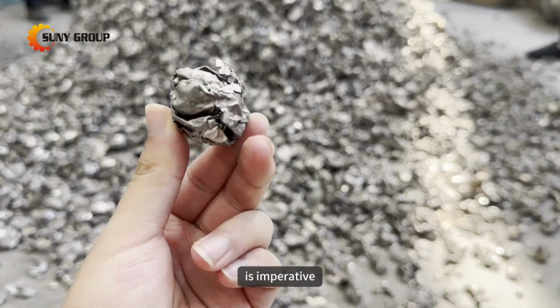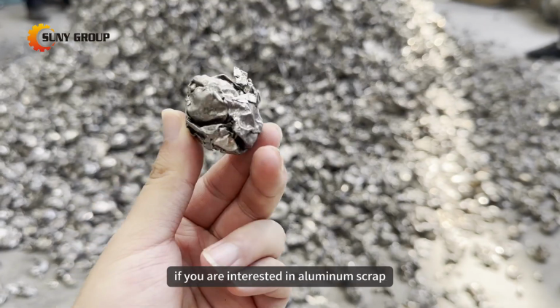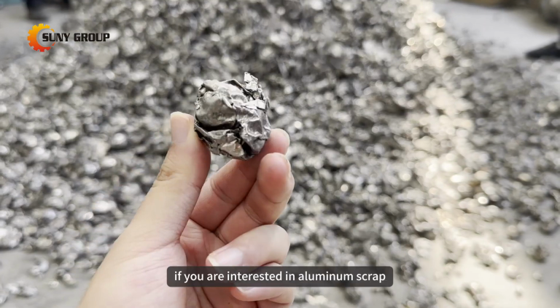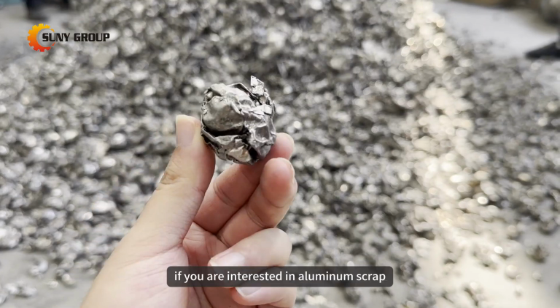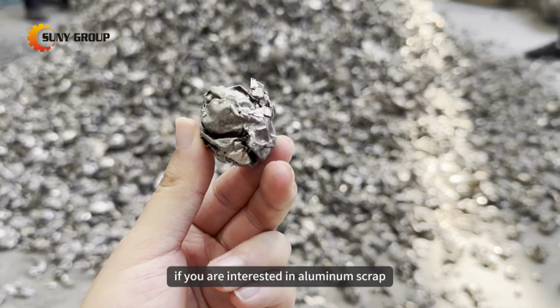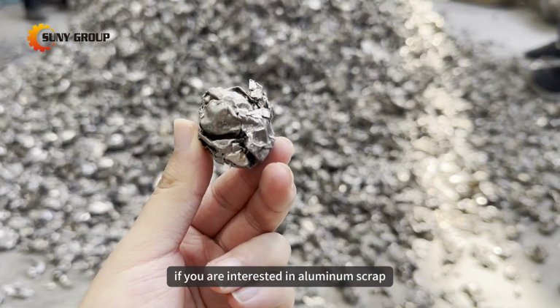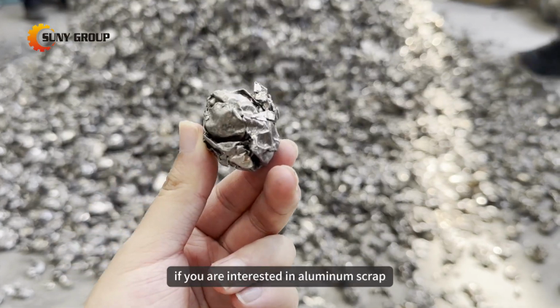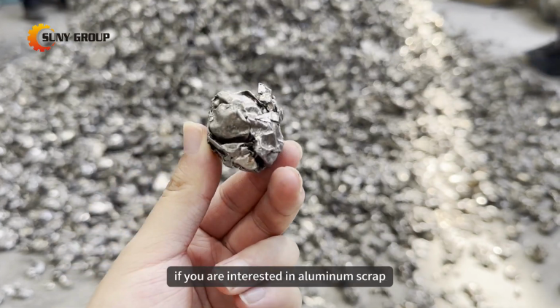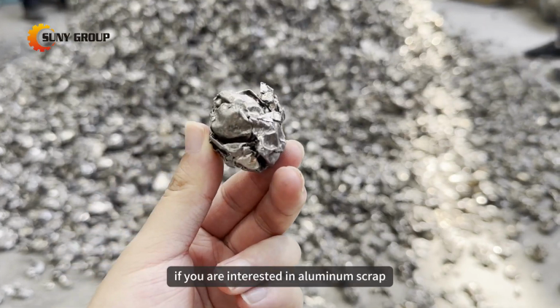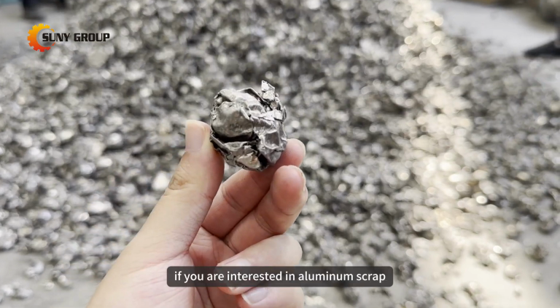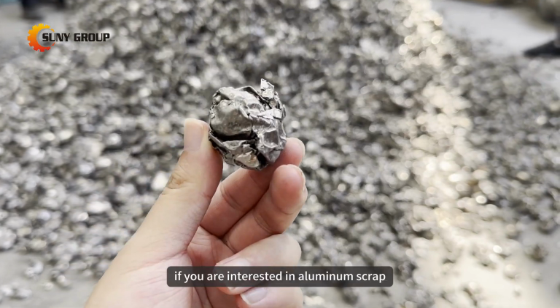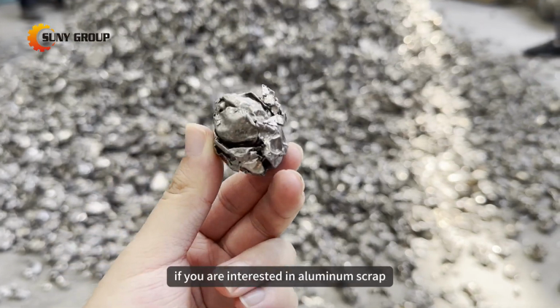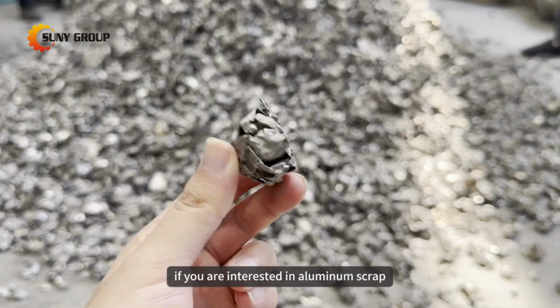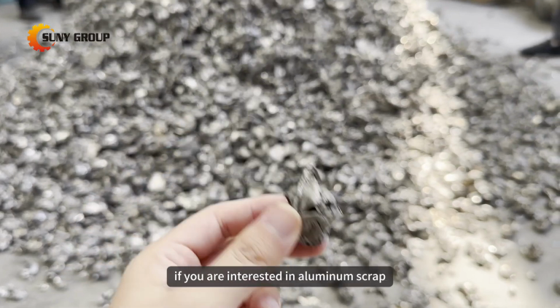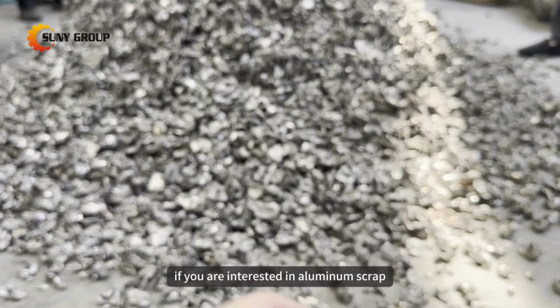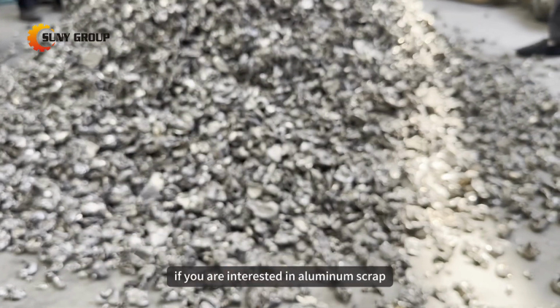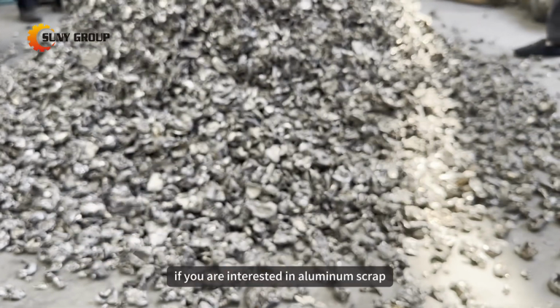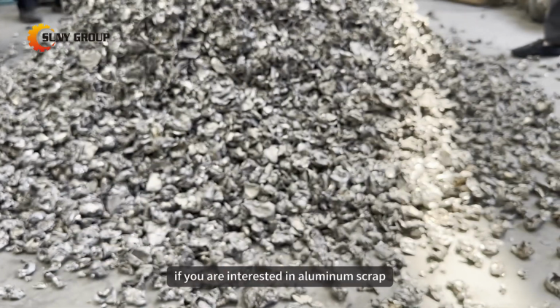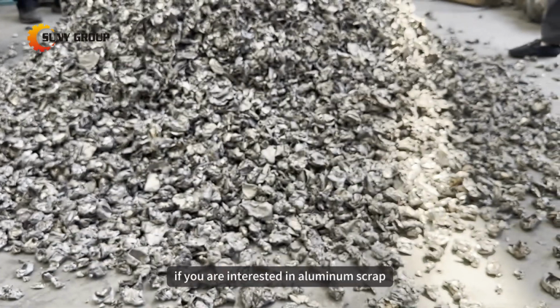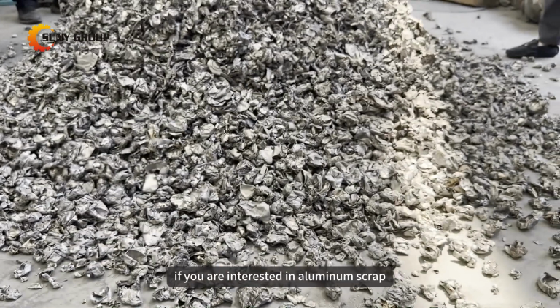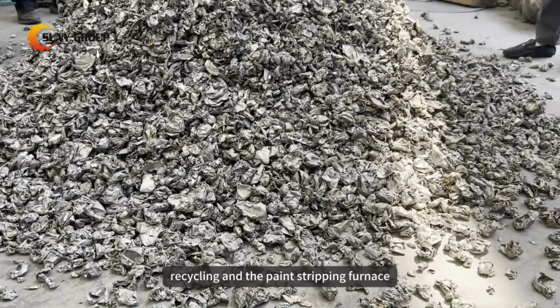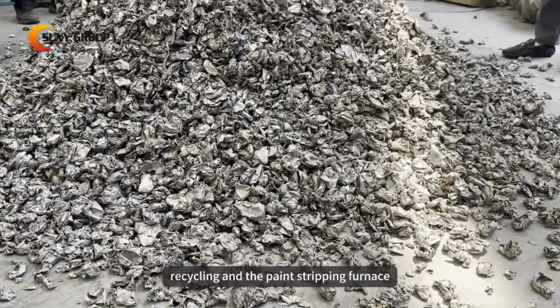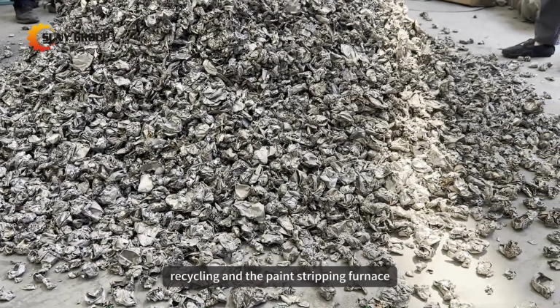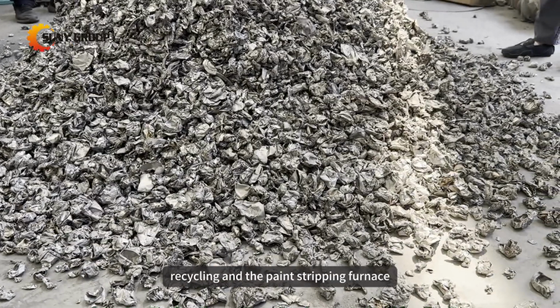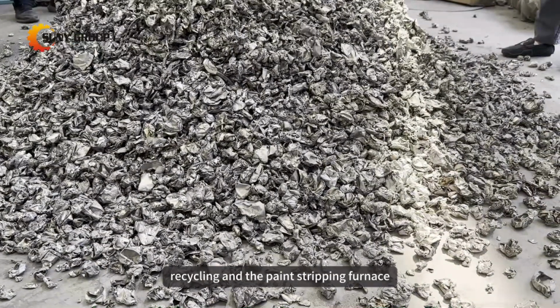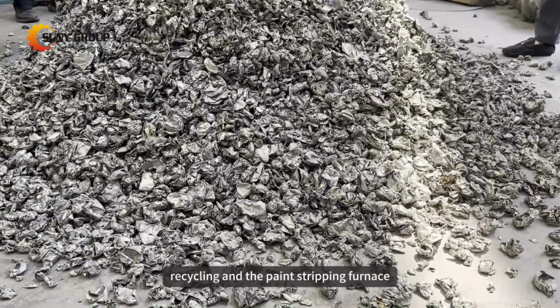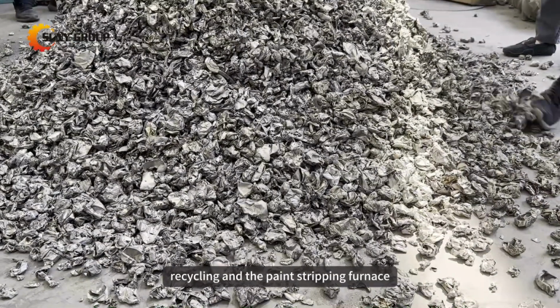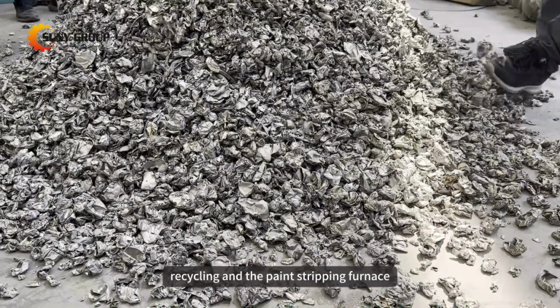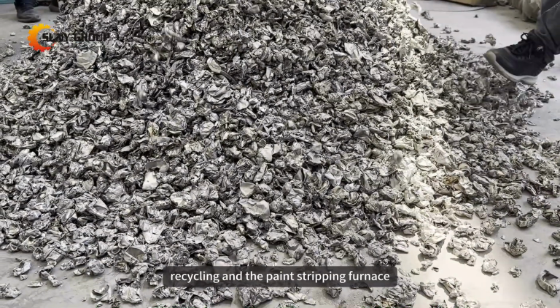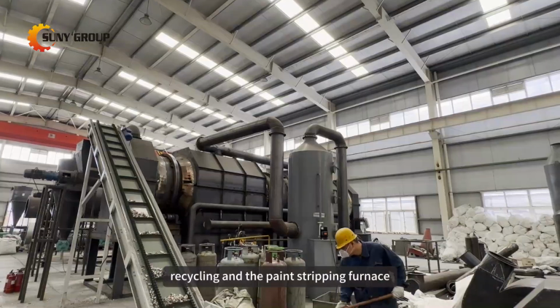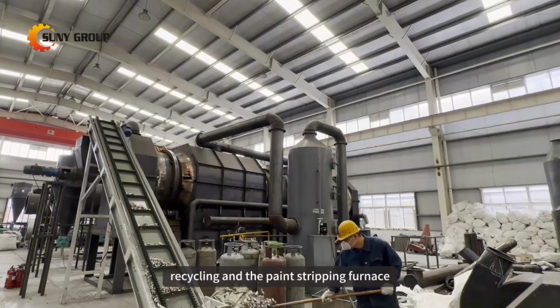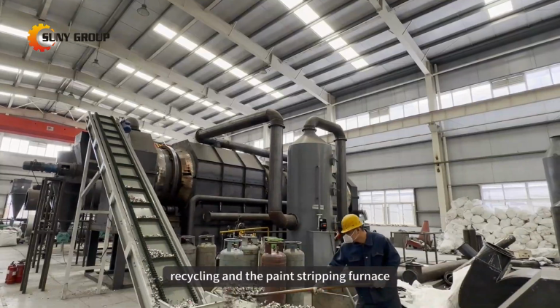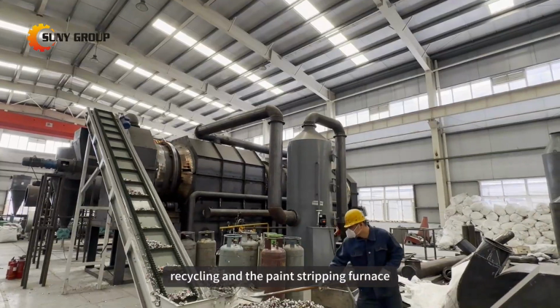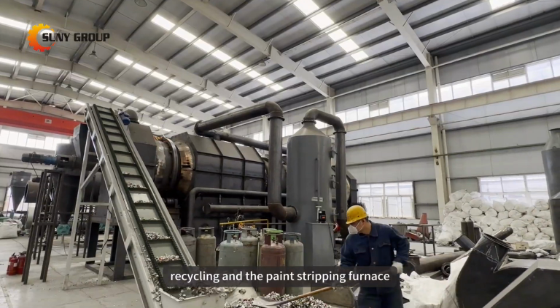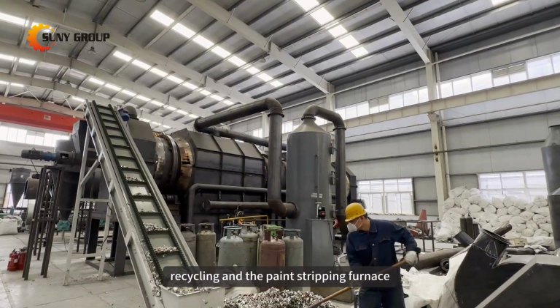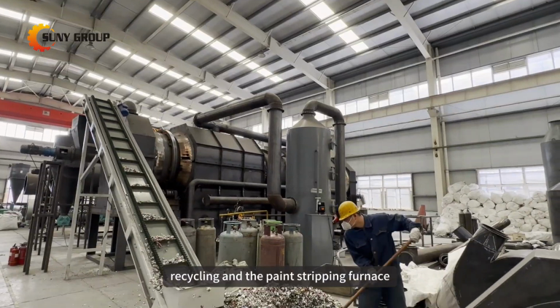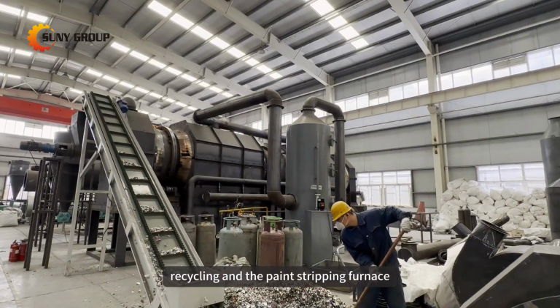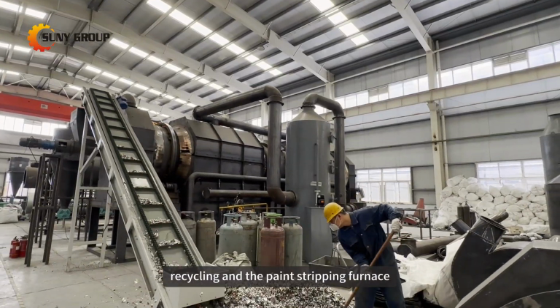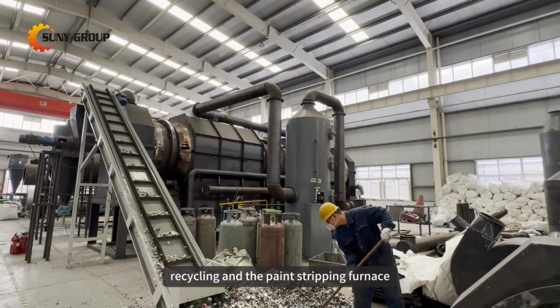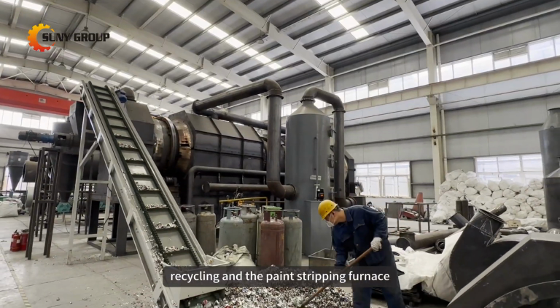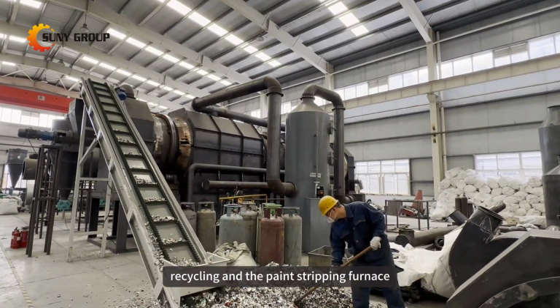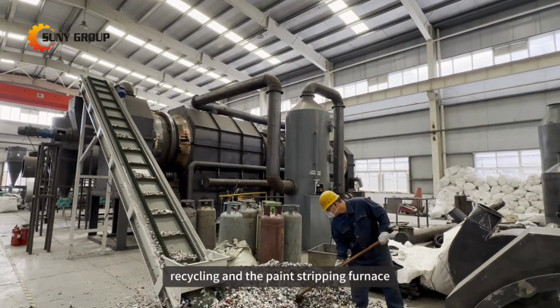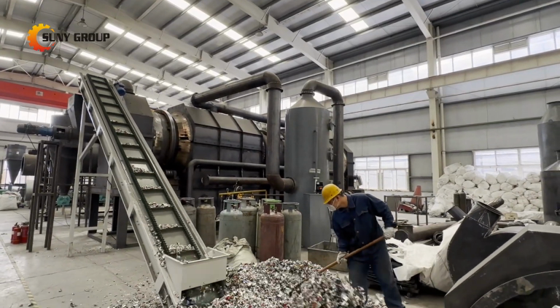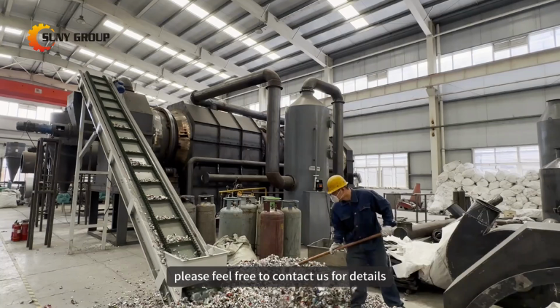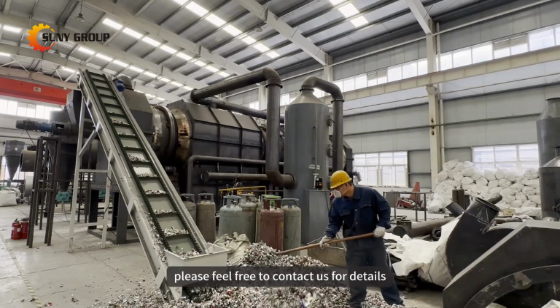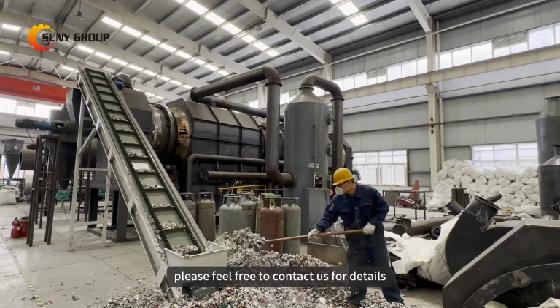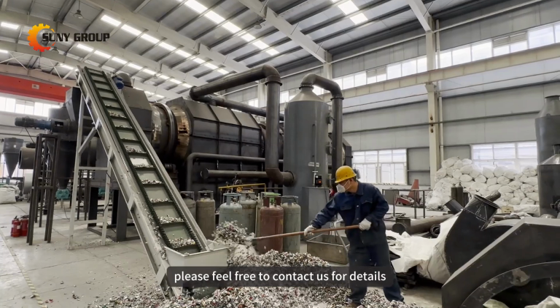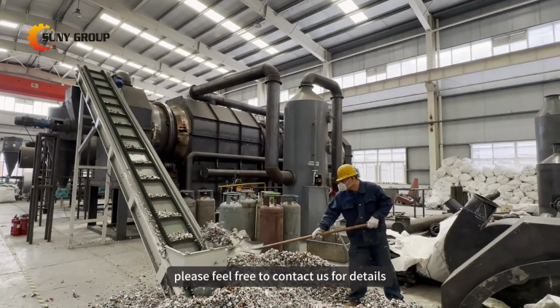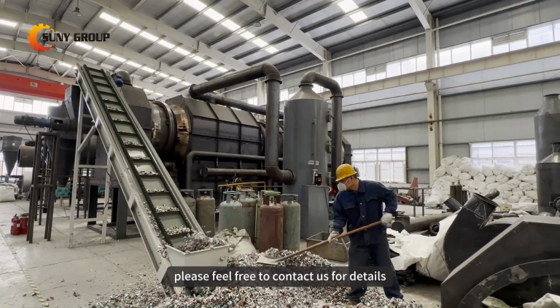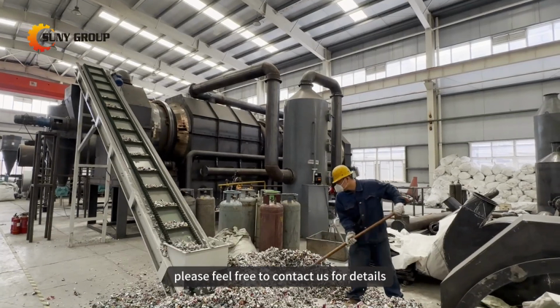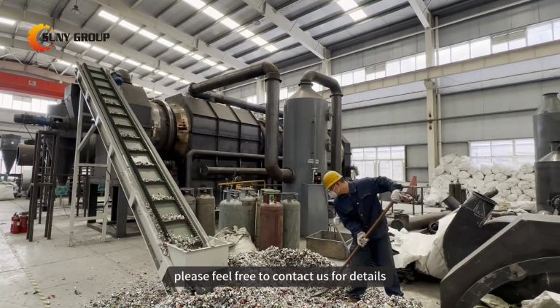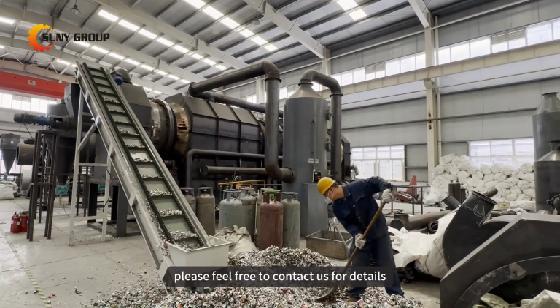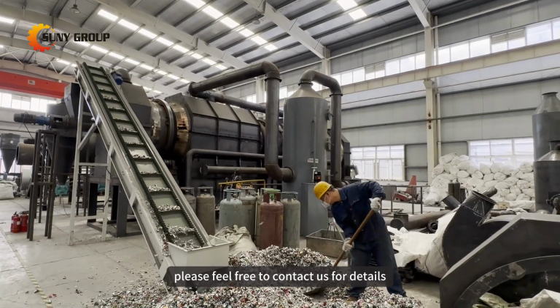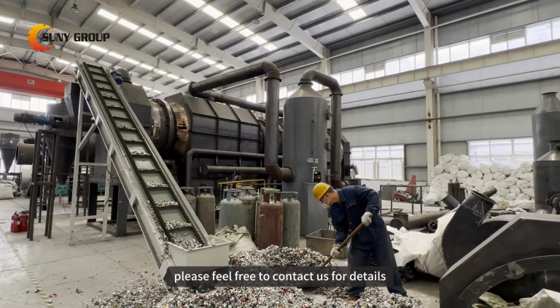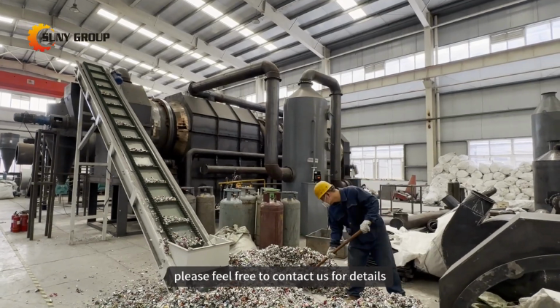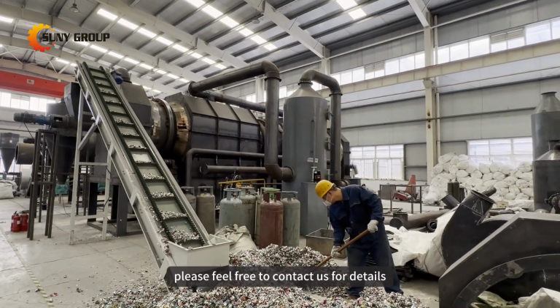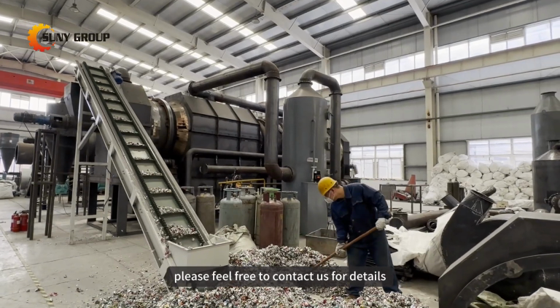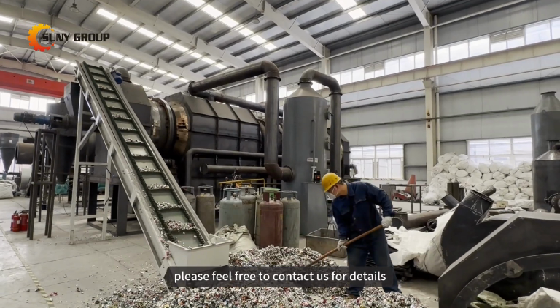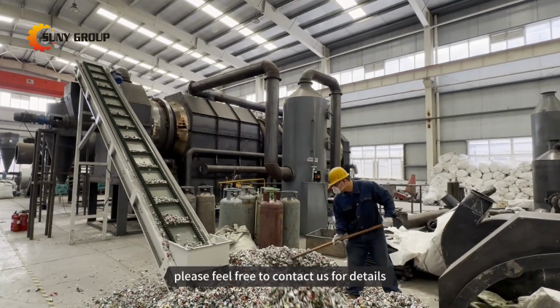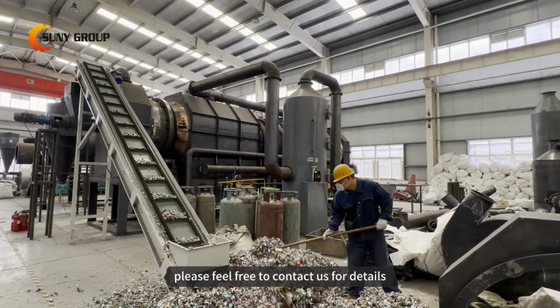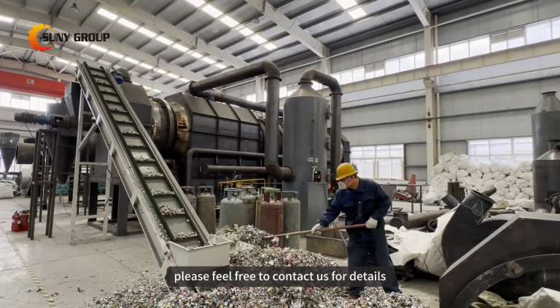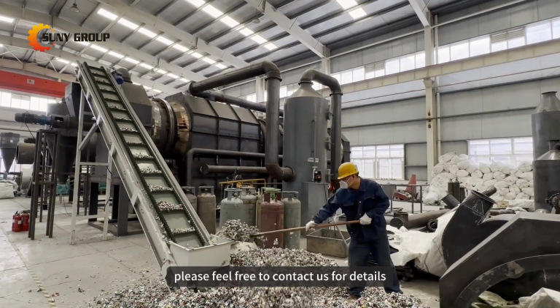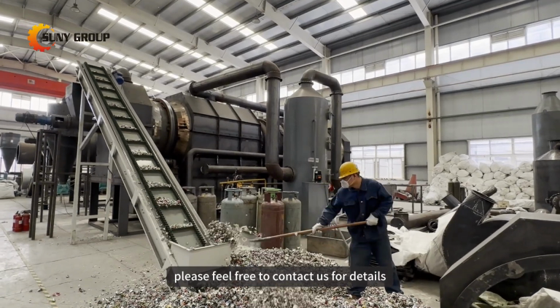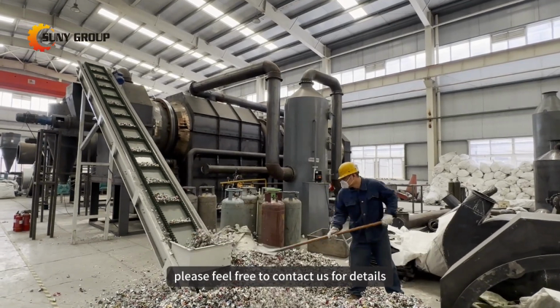If you are interested in aluminum scrap recycling and the paint stripping furnace, please feel free to contact us for details.